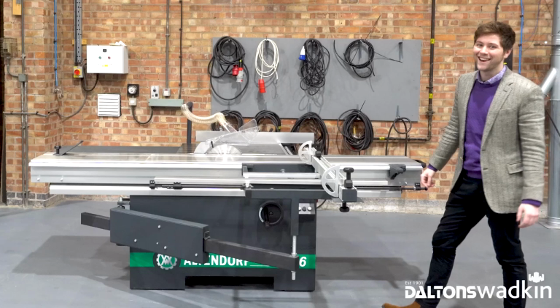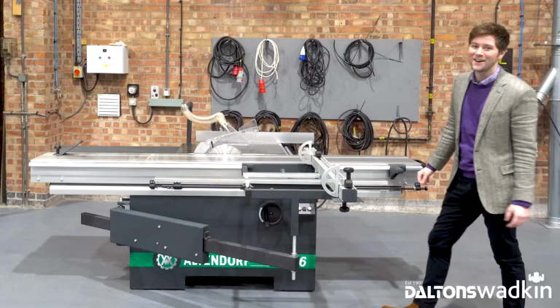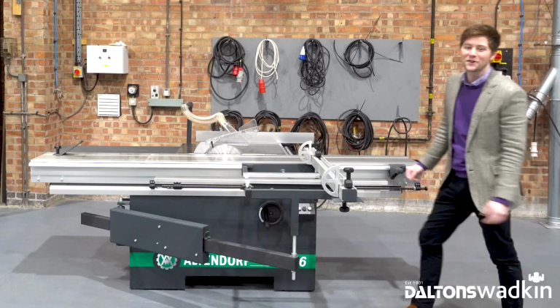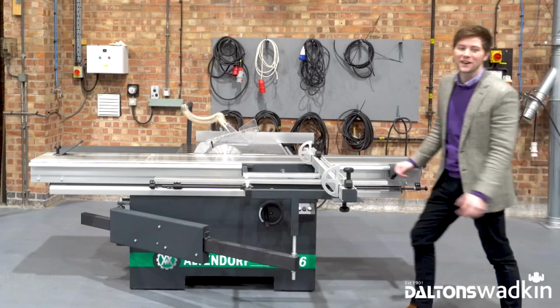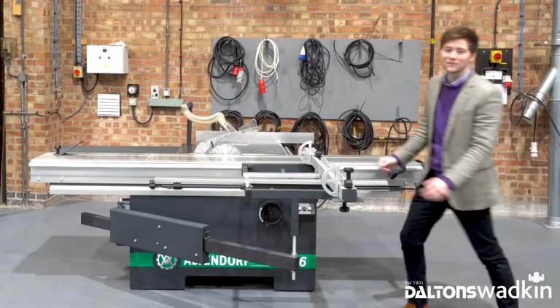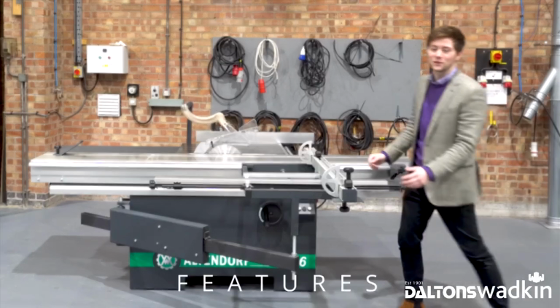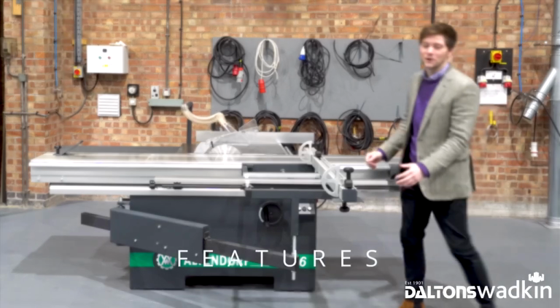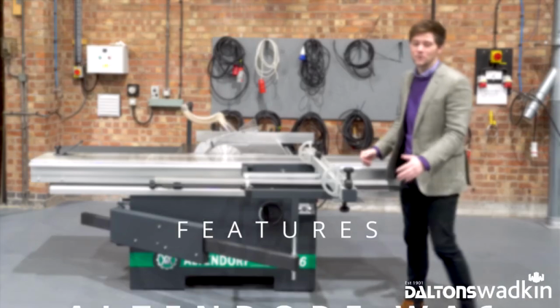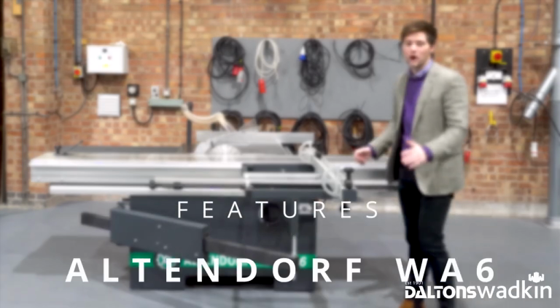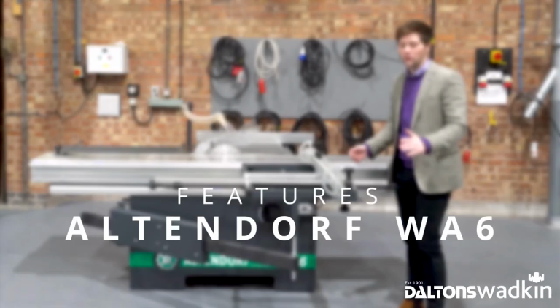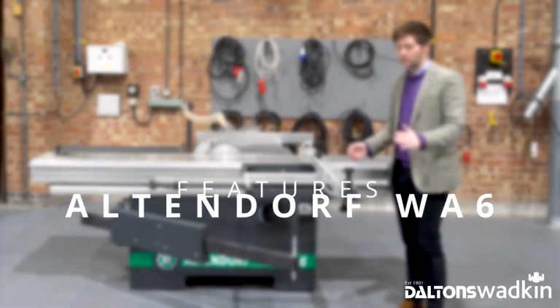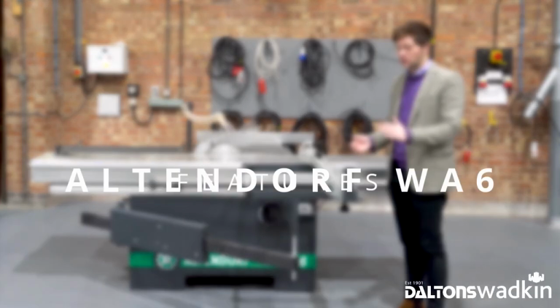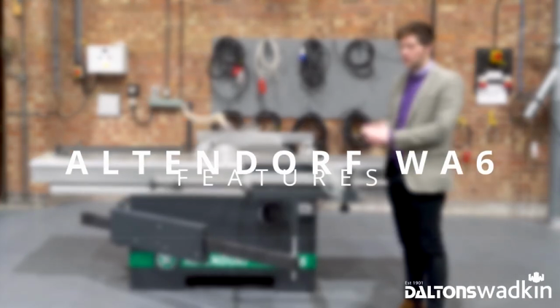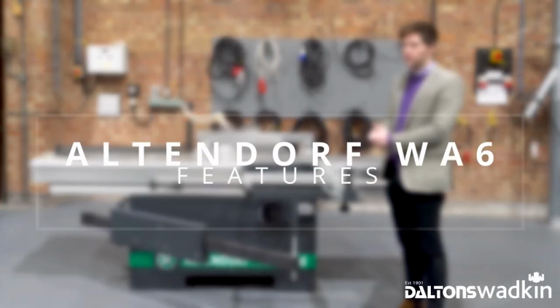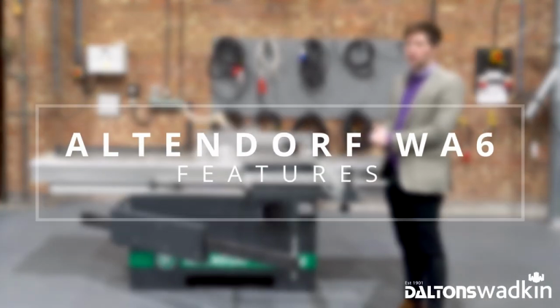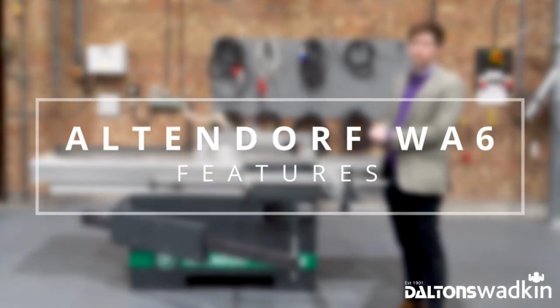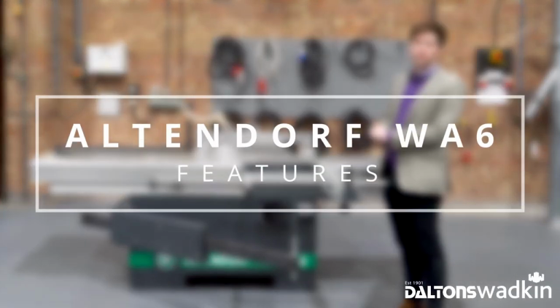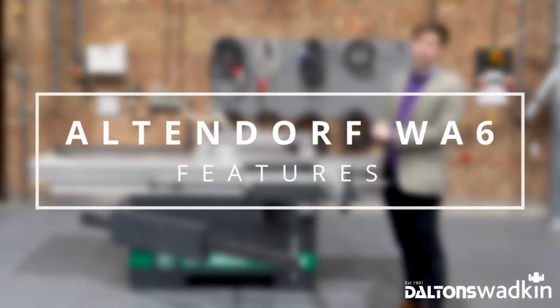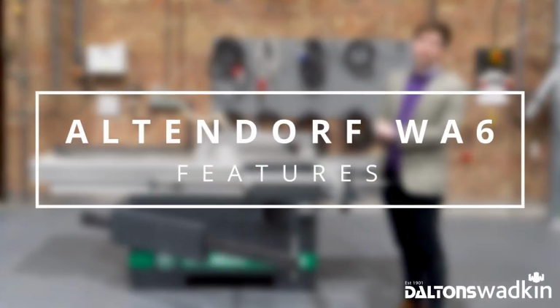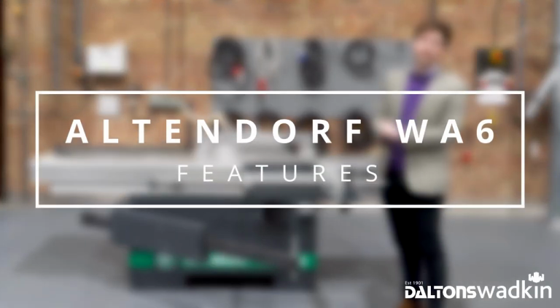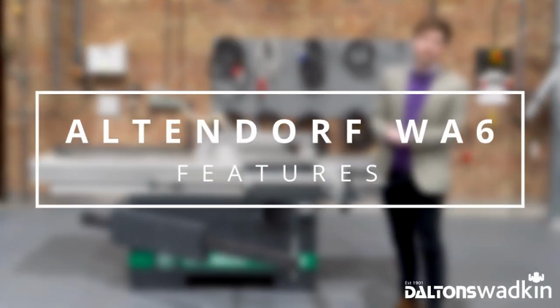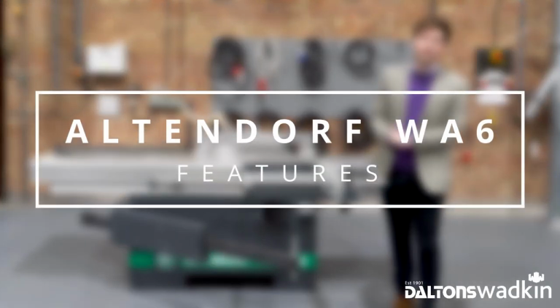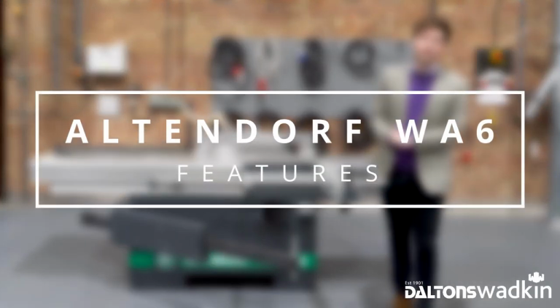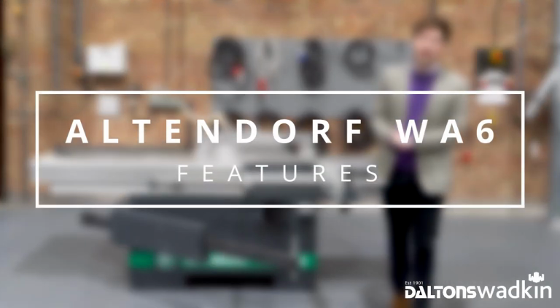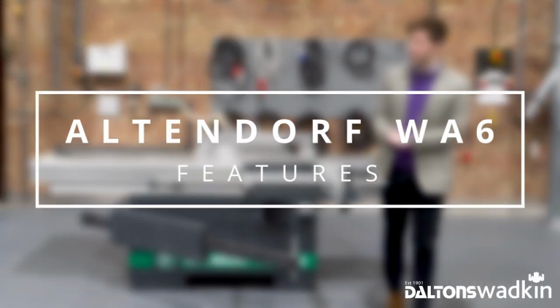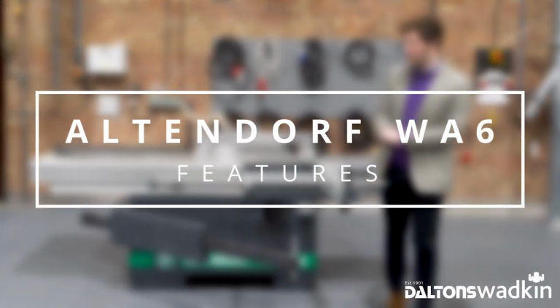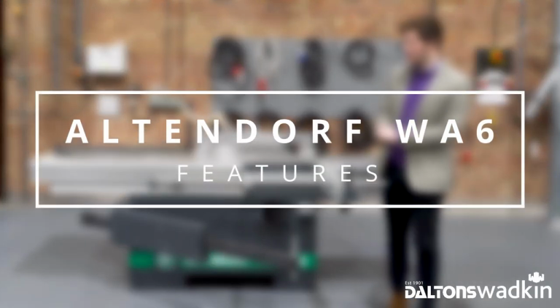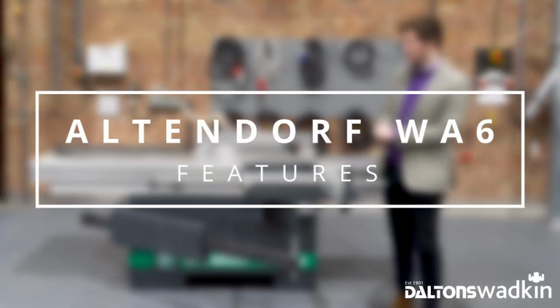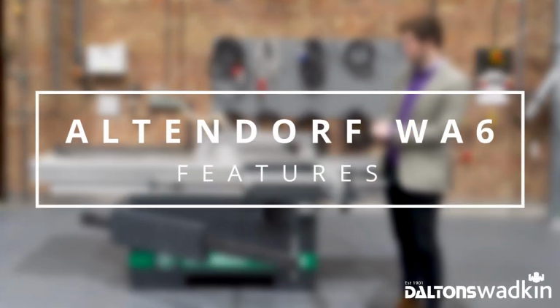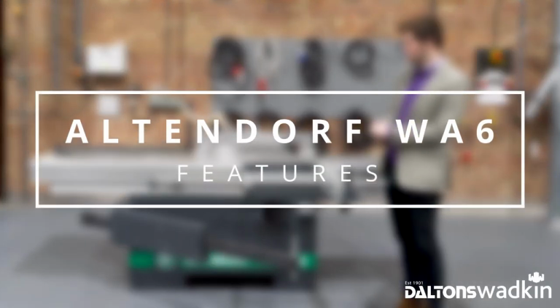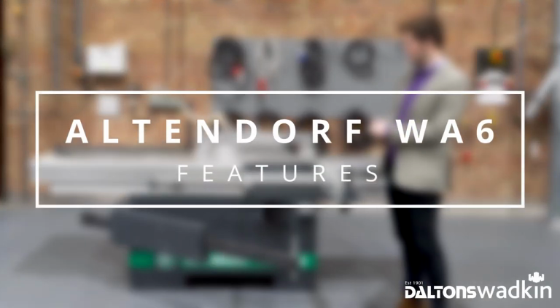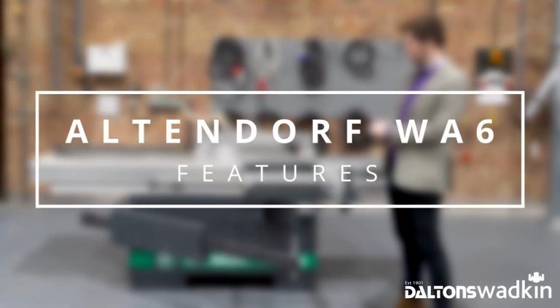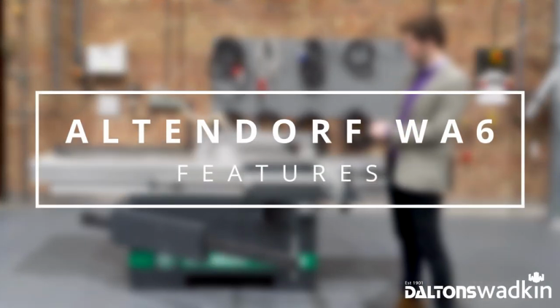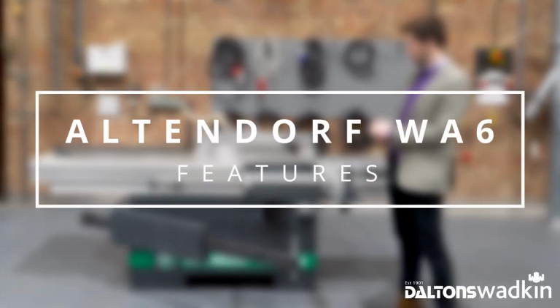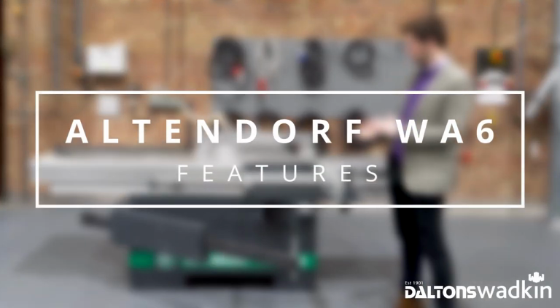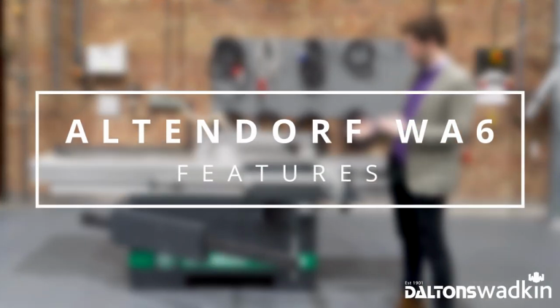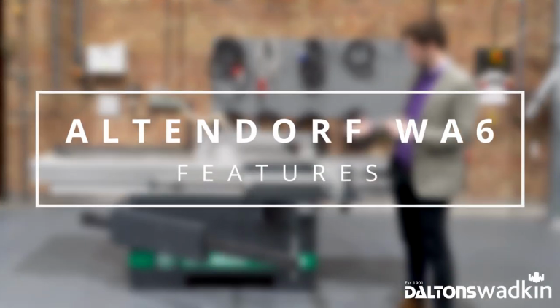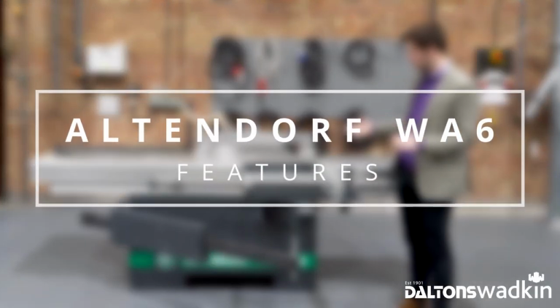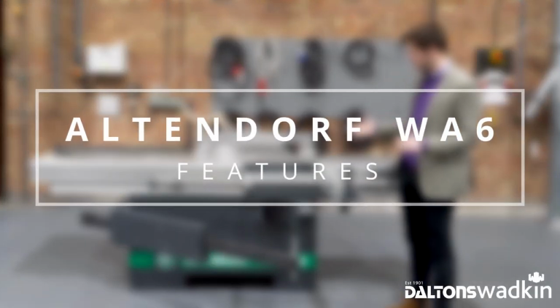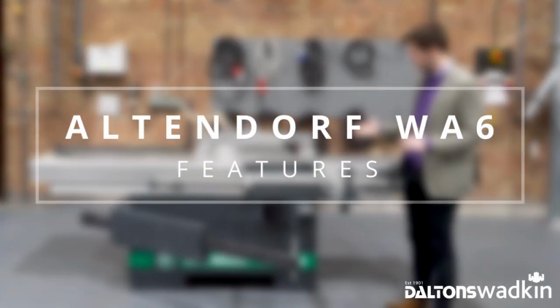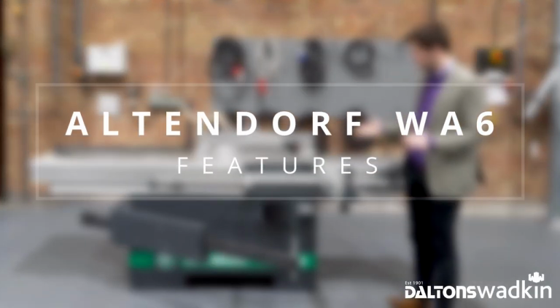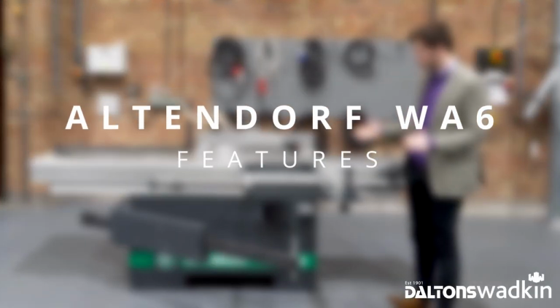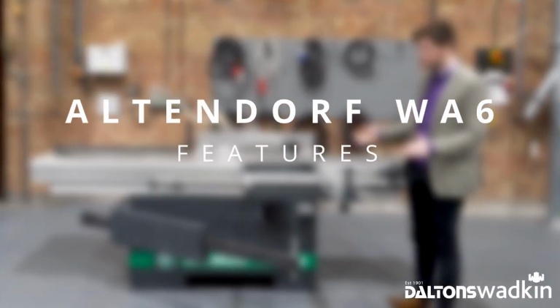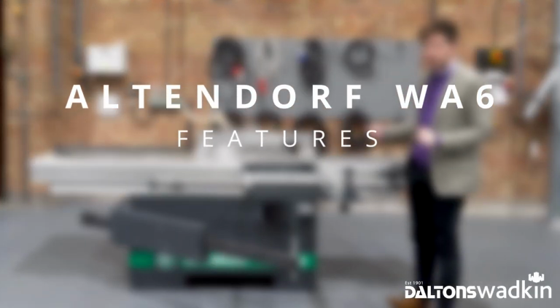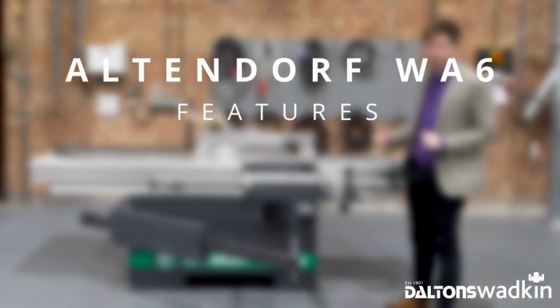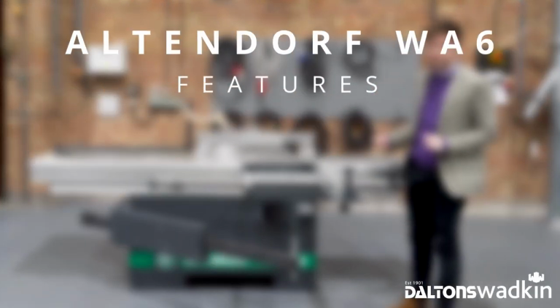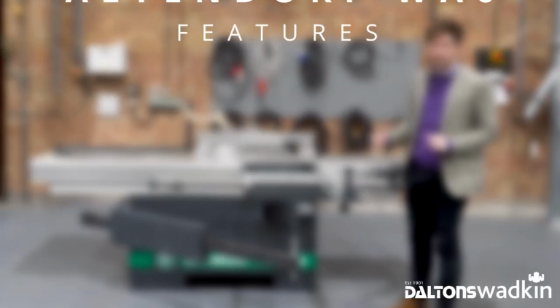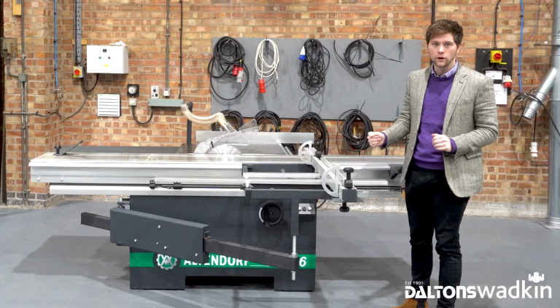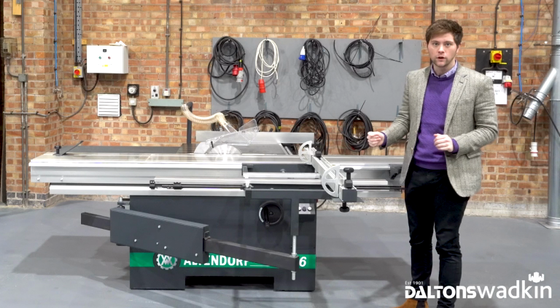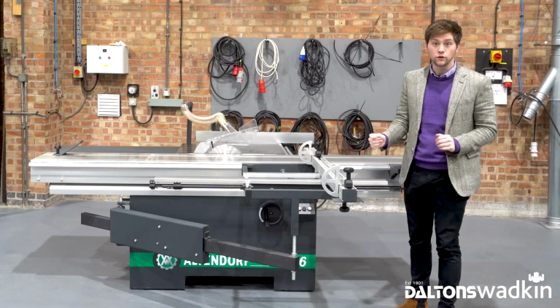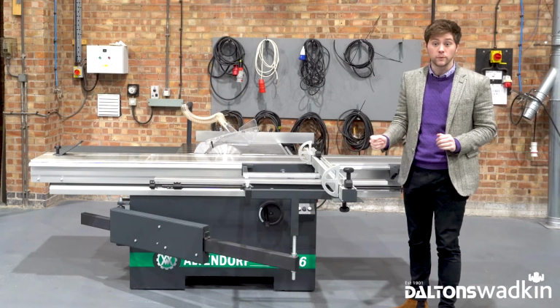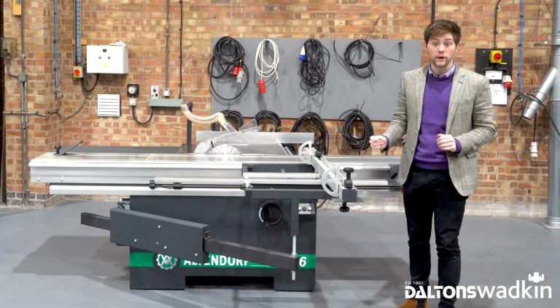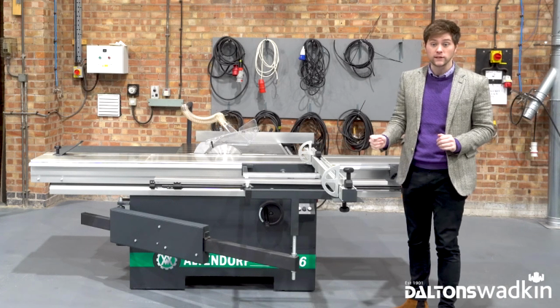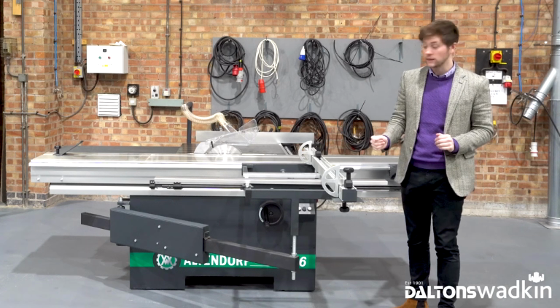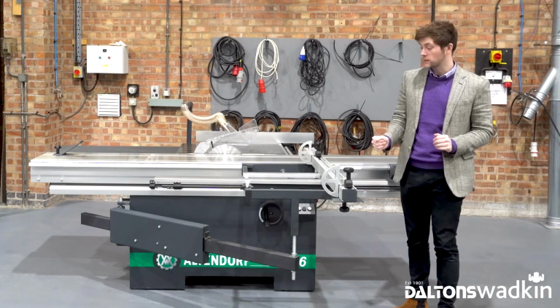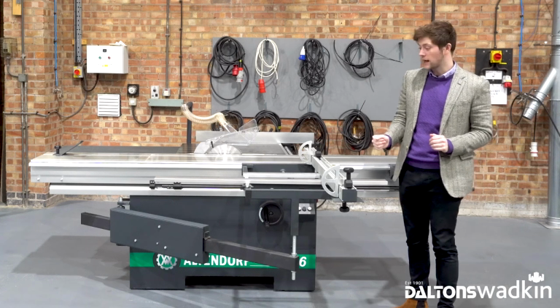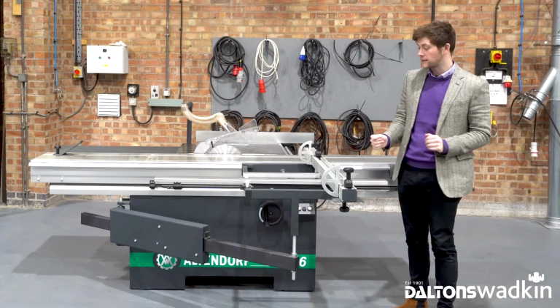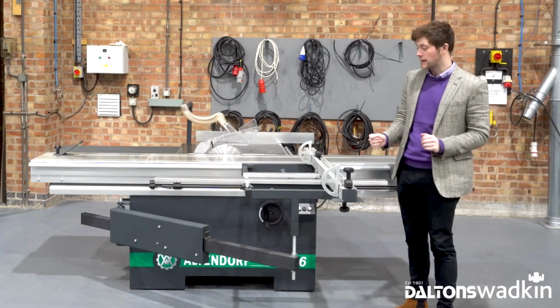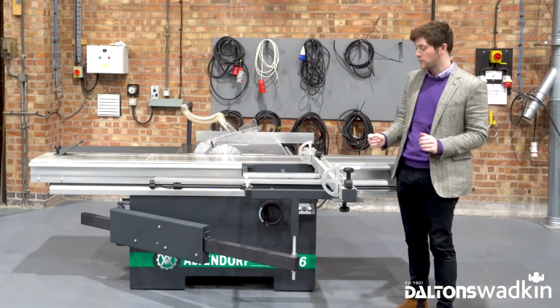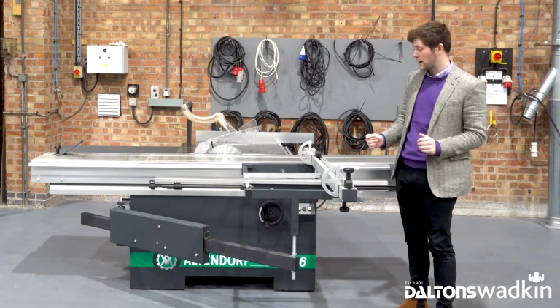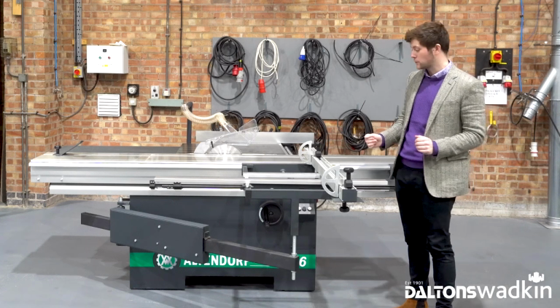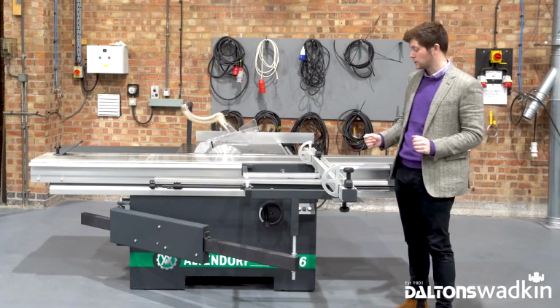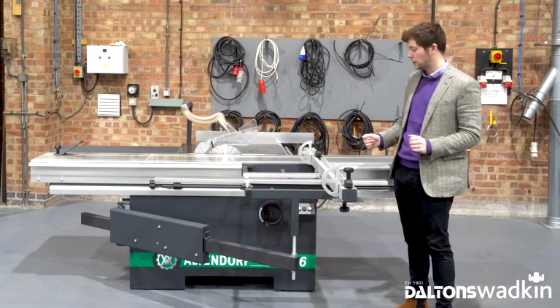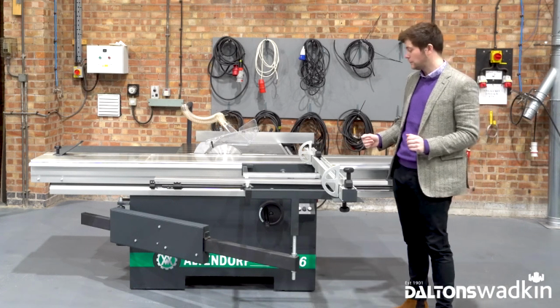Hello, good afternoon, welcome to Dalton's Wadkin. I'm Kyle and today I'm going to show you the Altendorf WA6 sliding table panel saw.